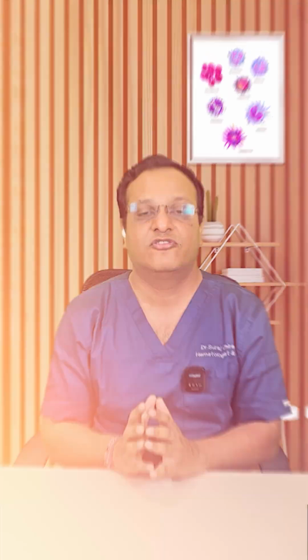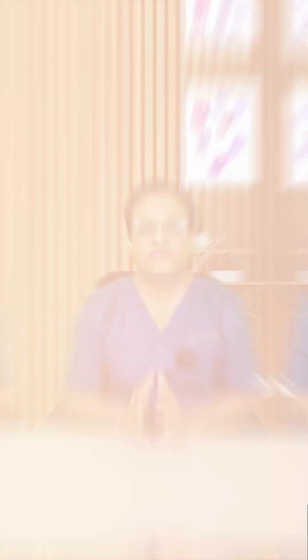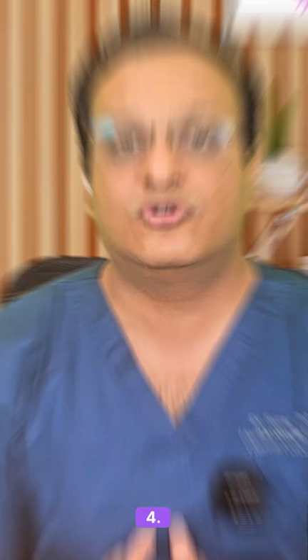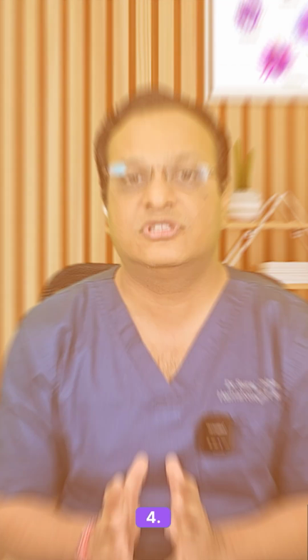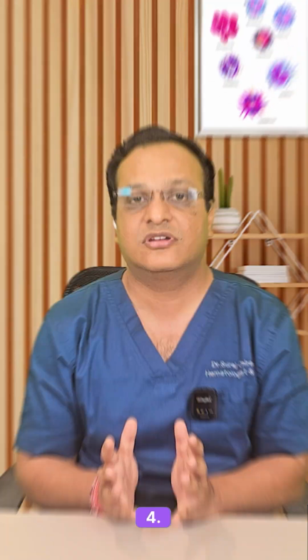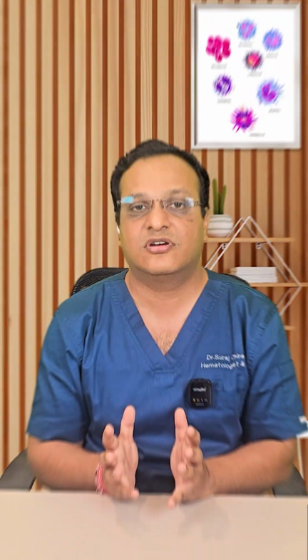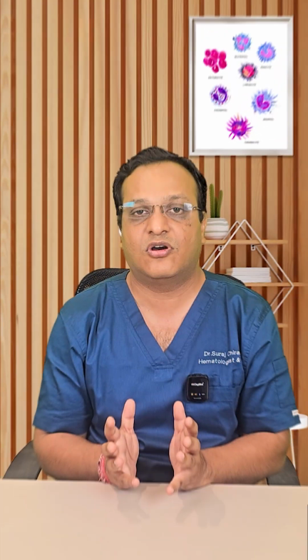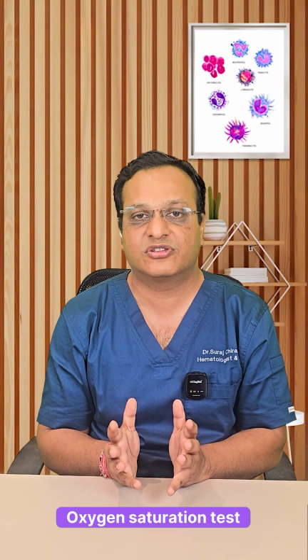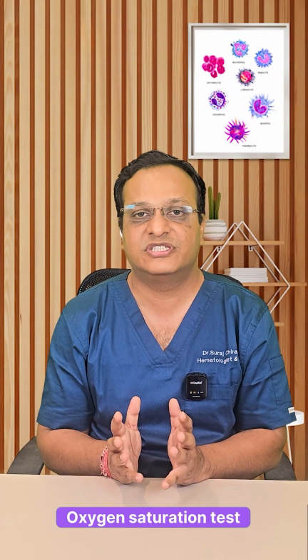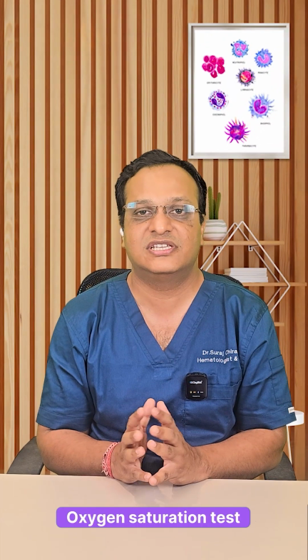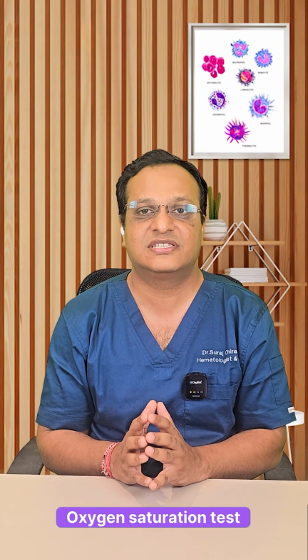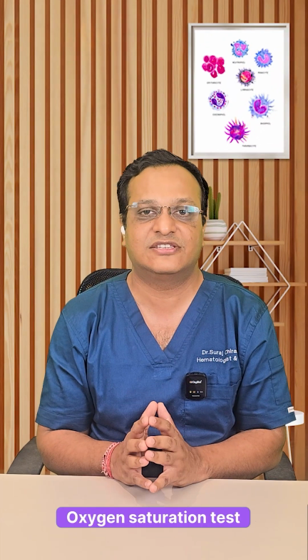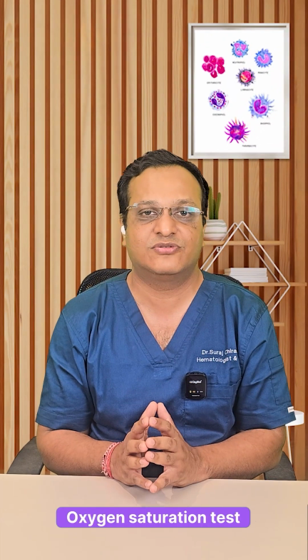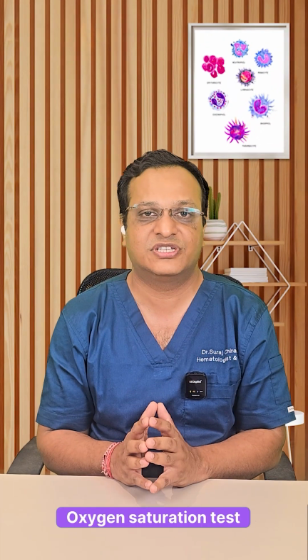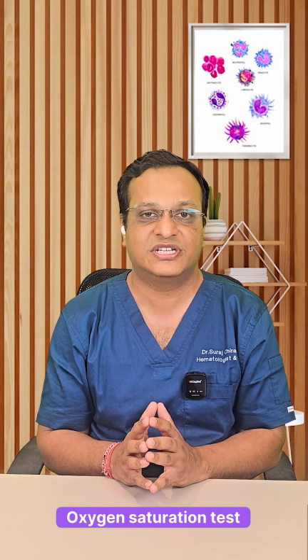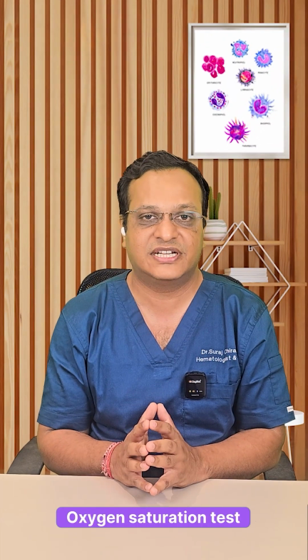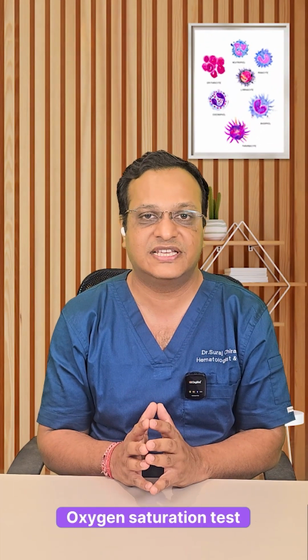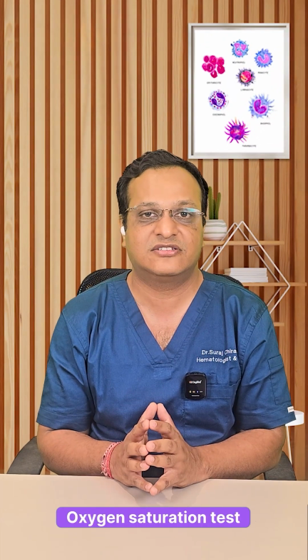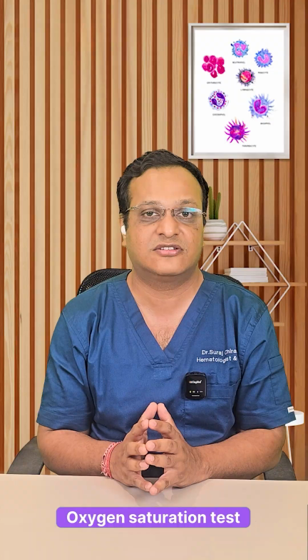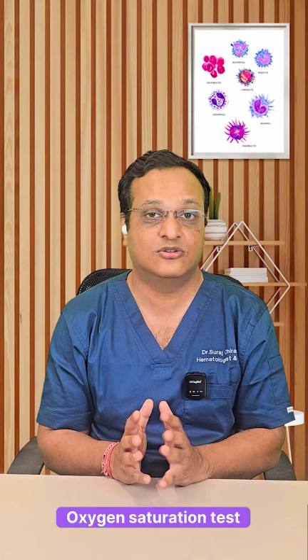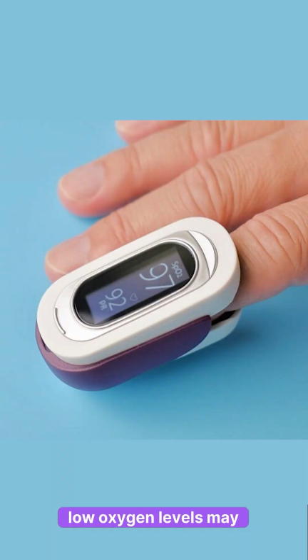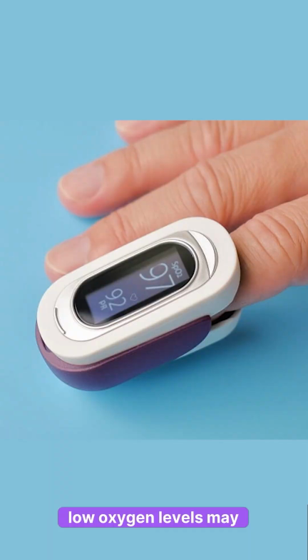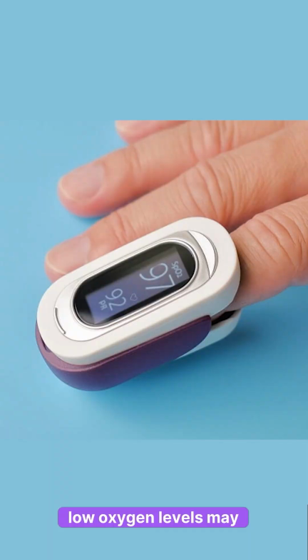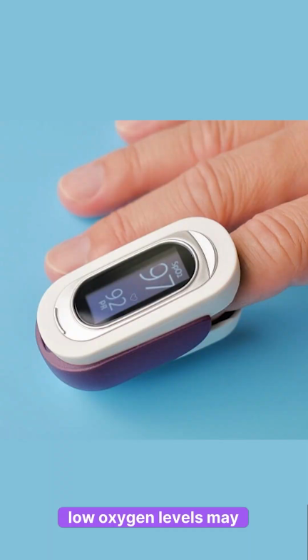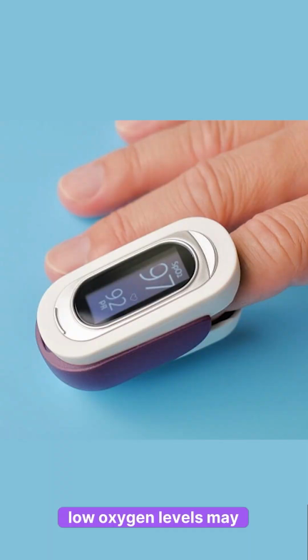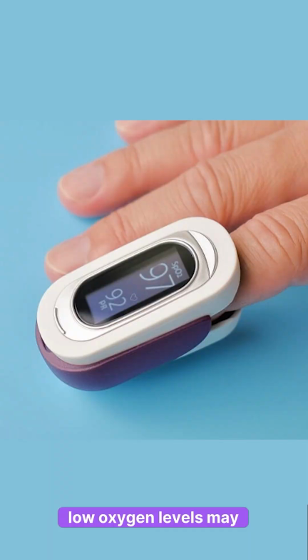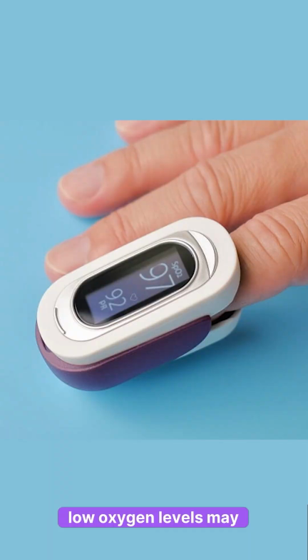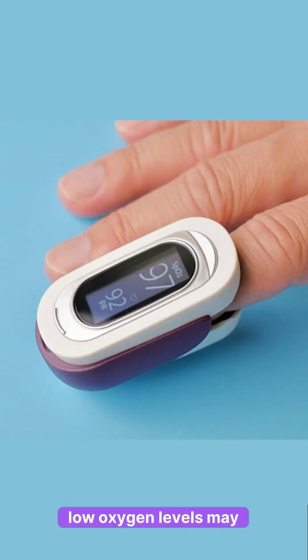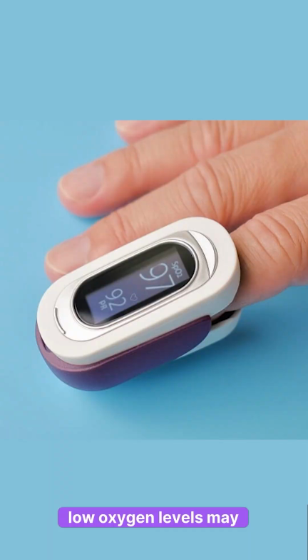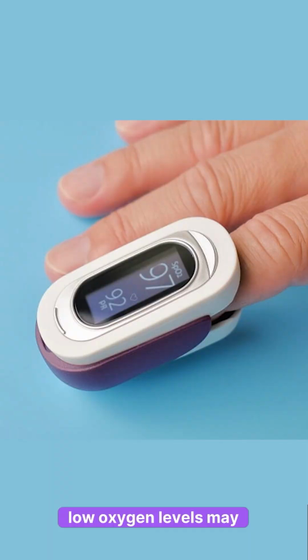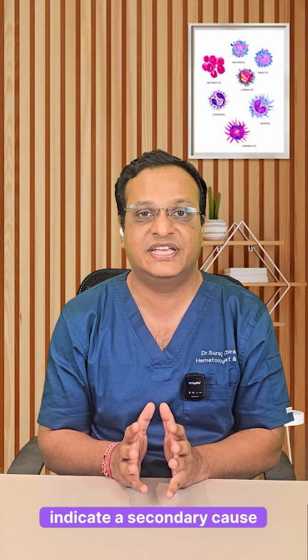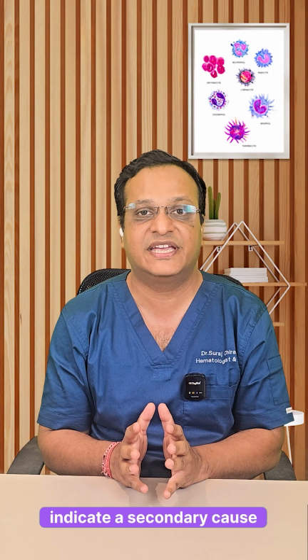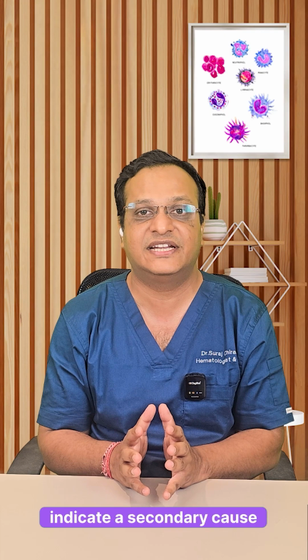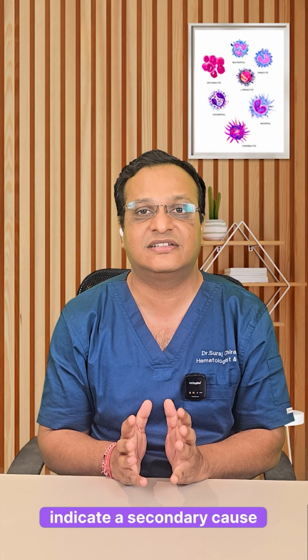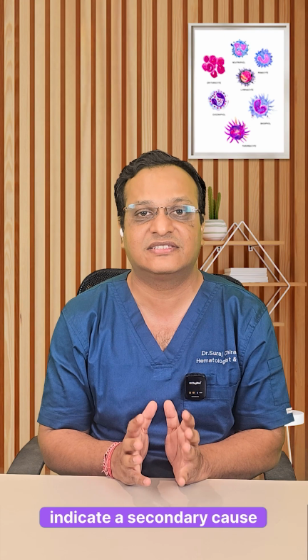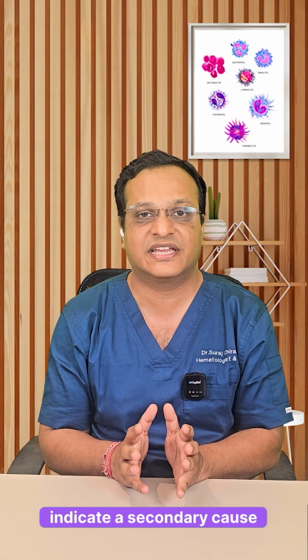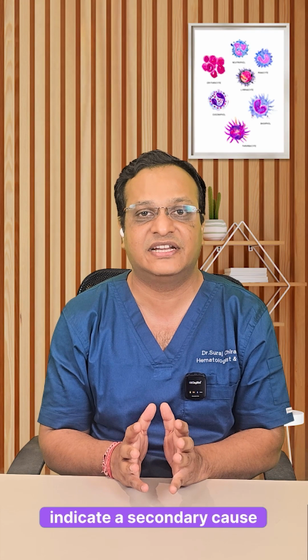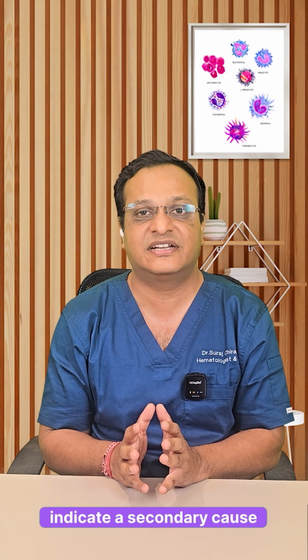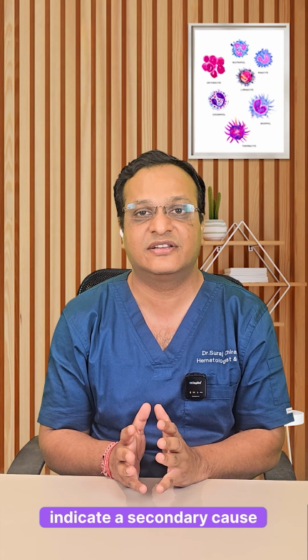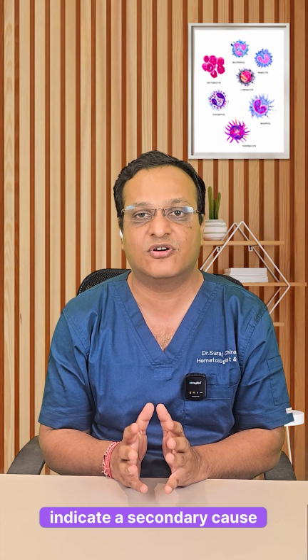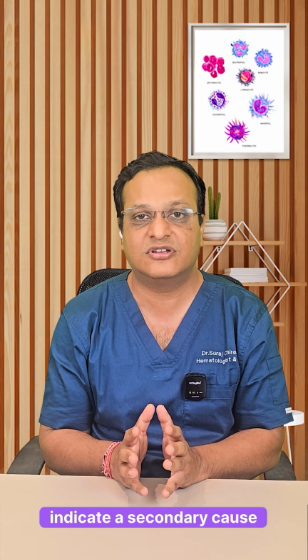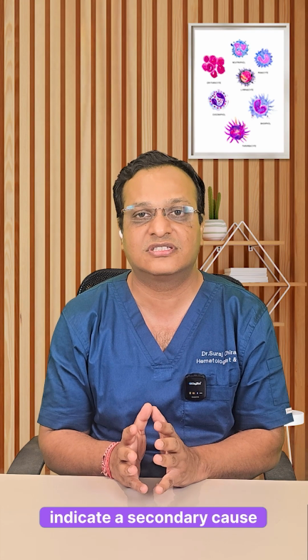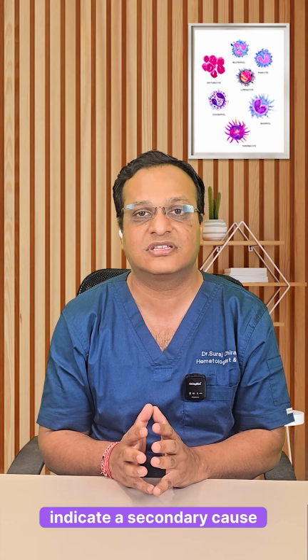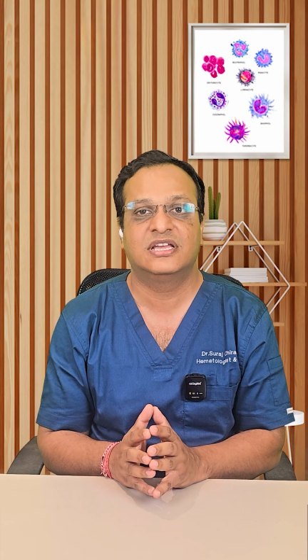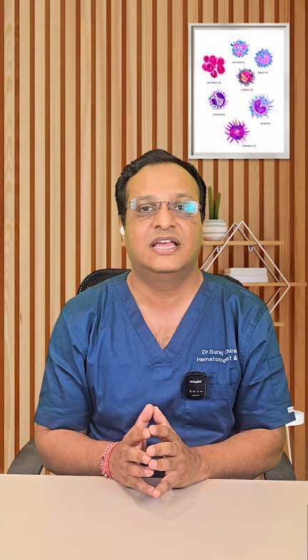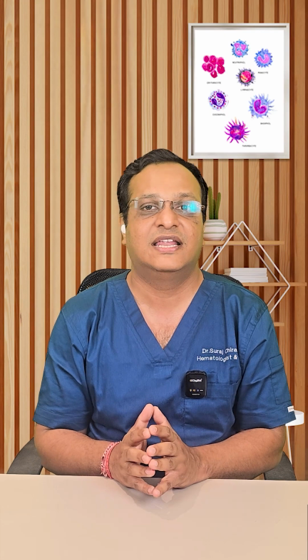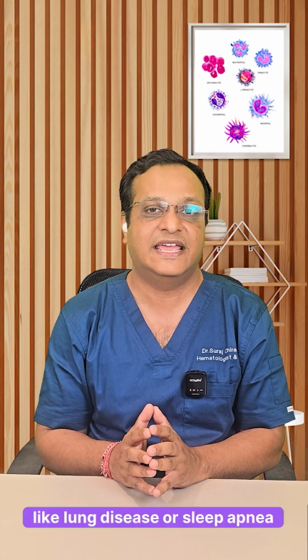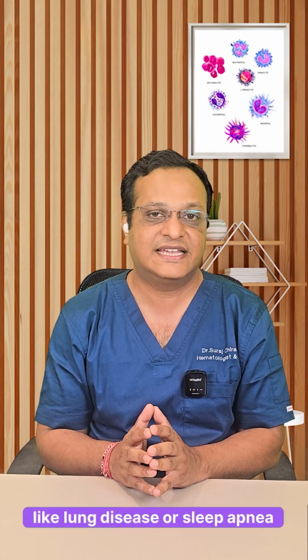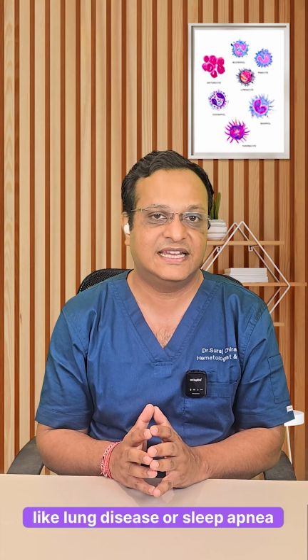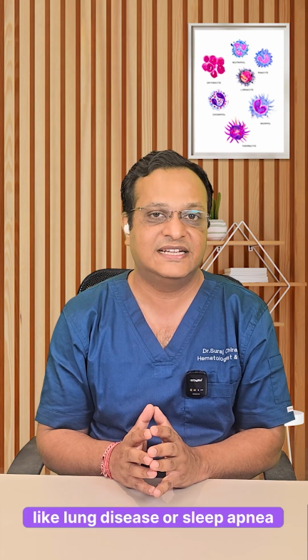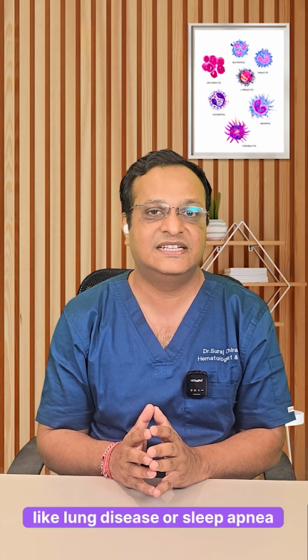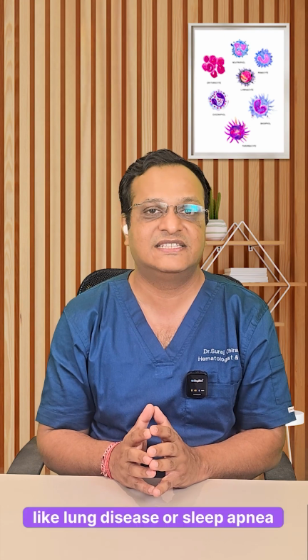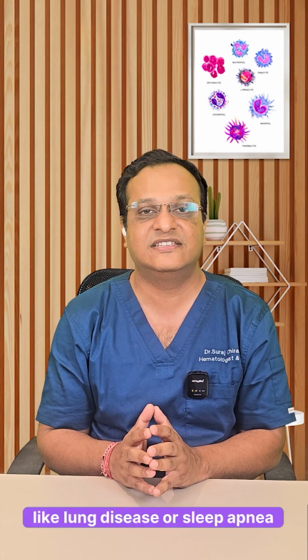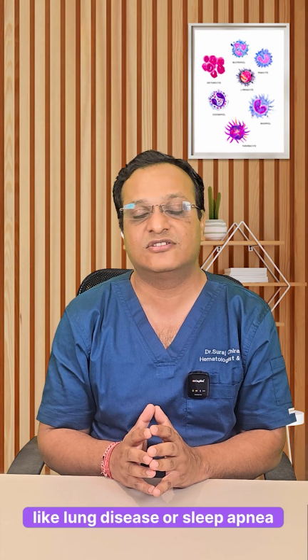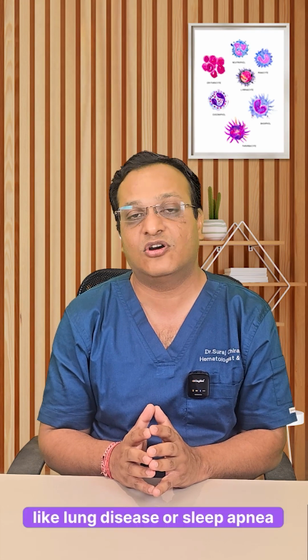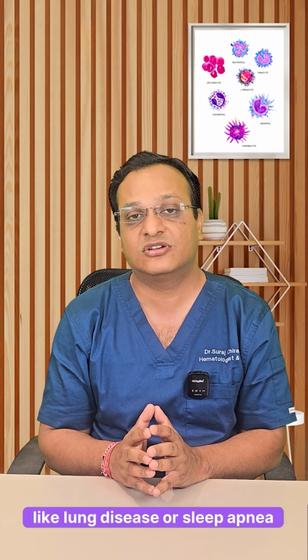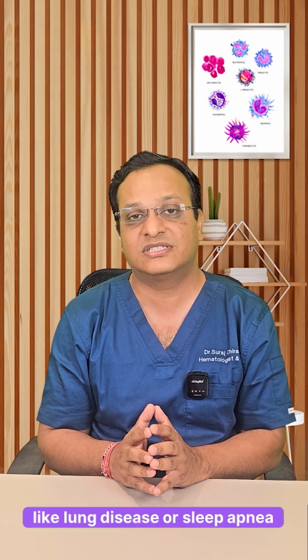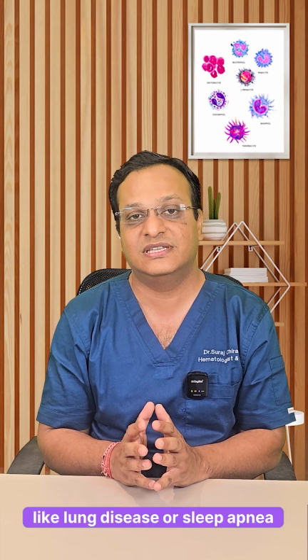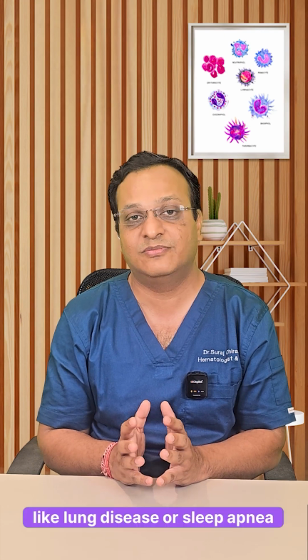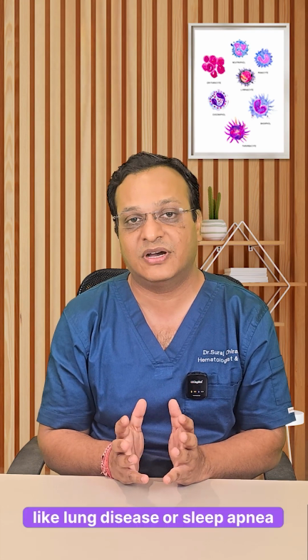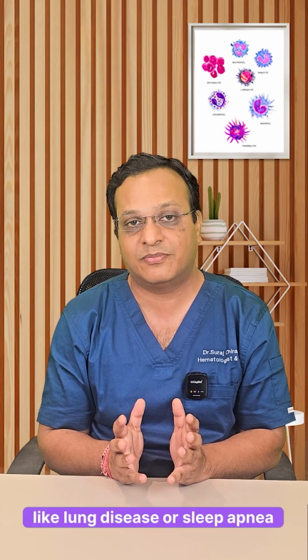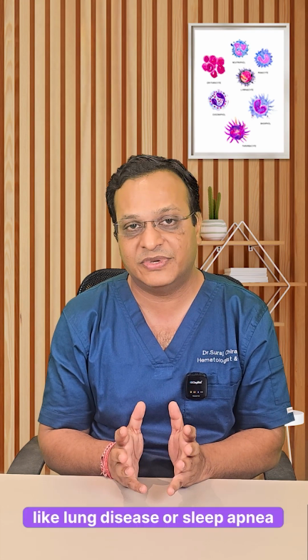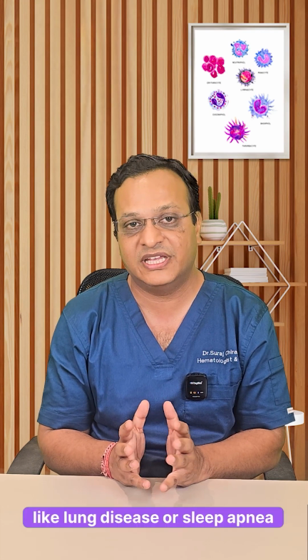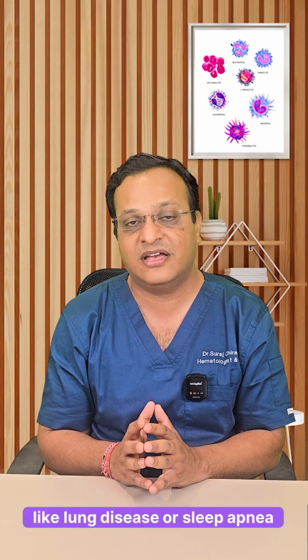4. Oxygen saturation test — low oxygen levels may indicate a secondary cause like lung disease or sleep apnea.